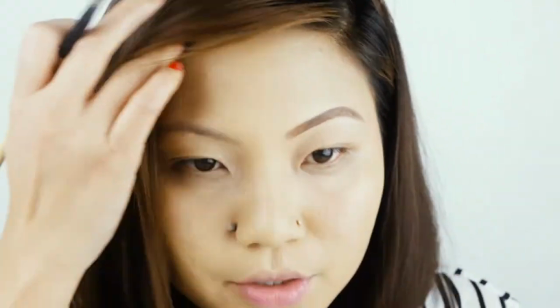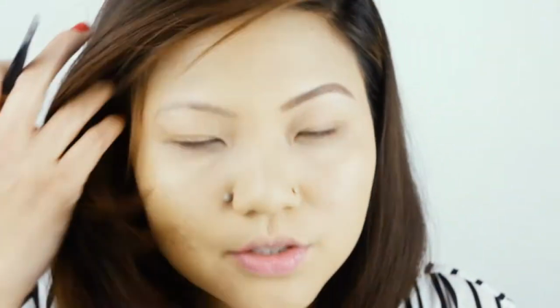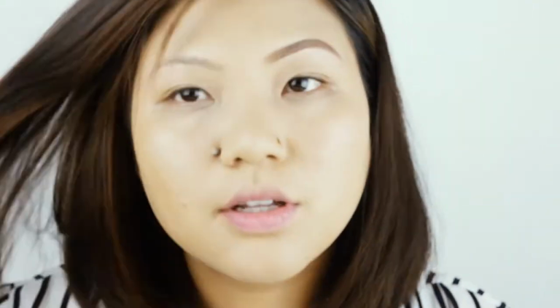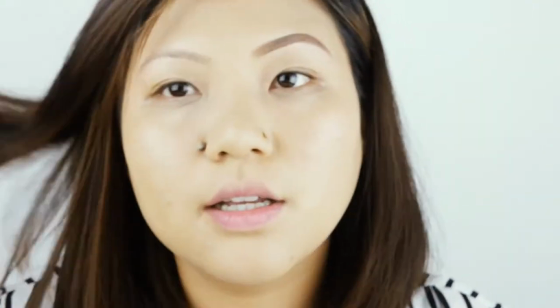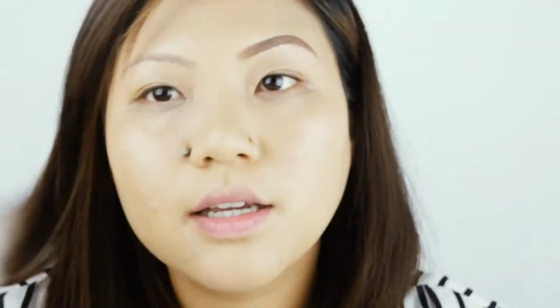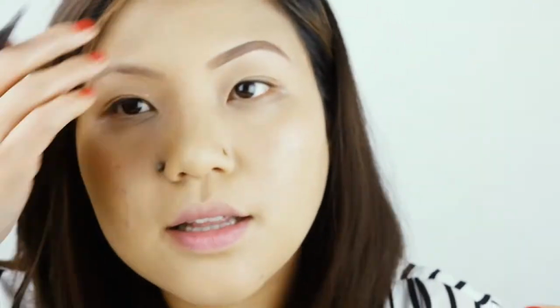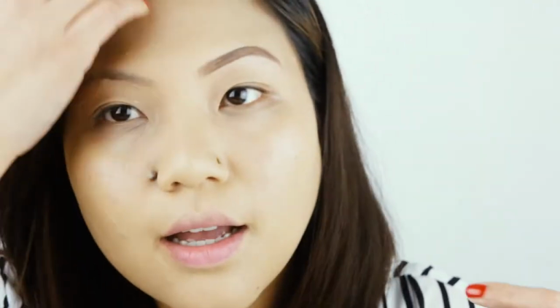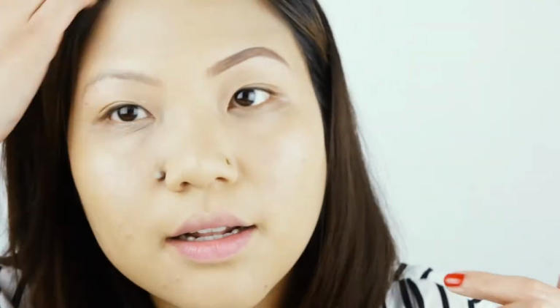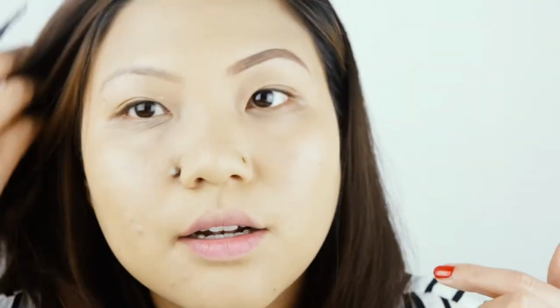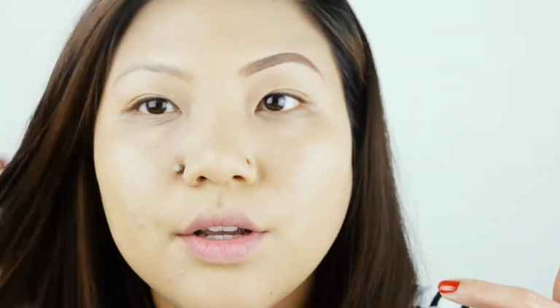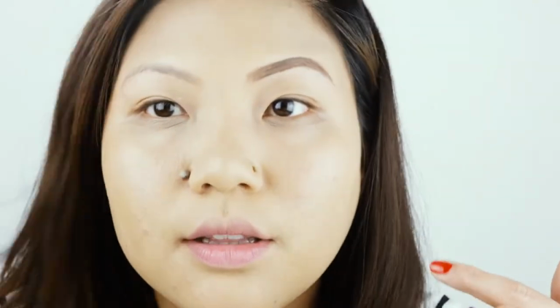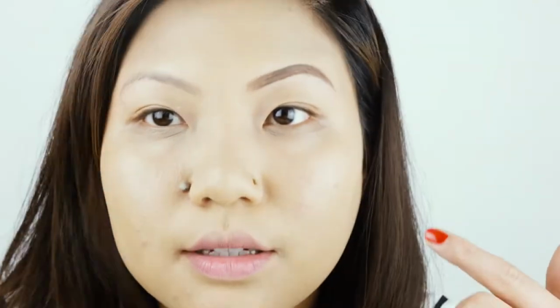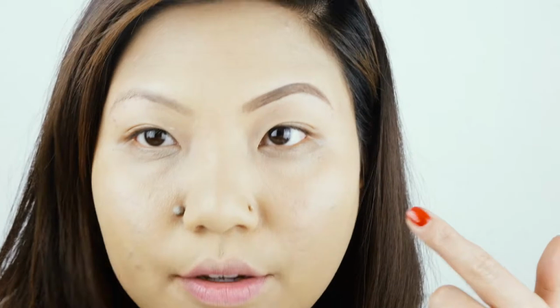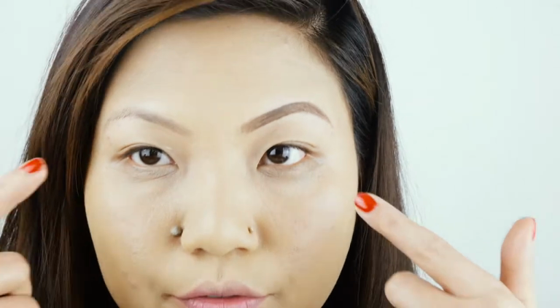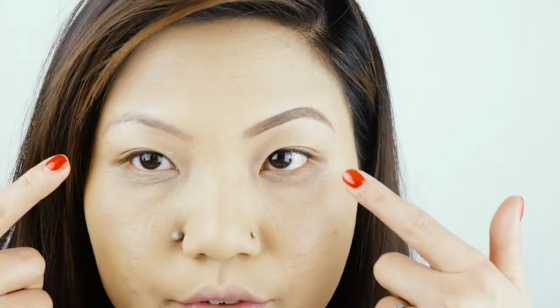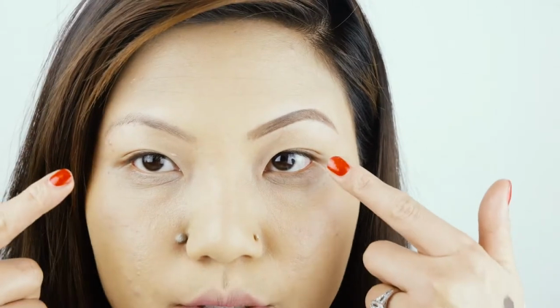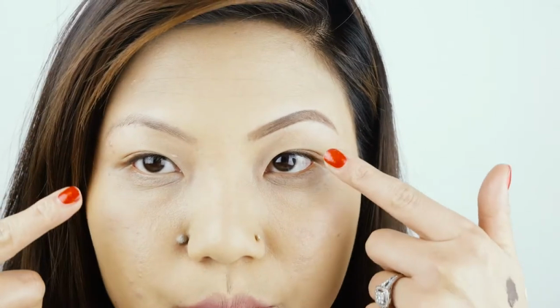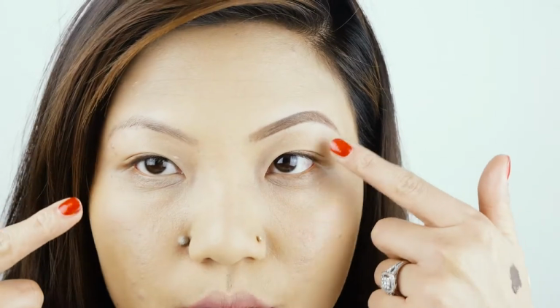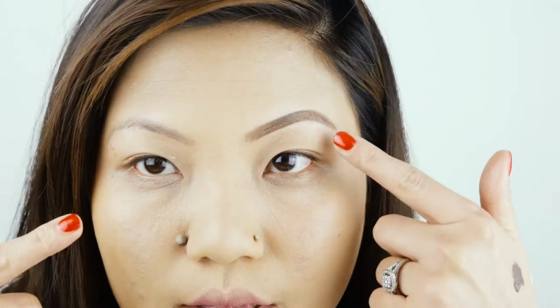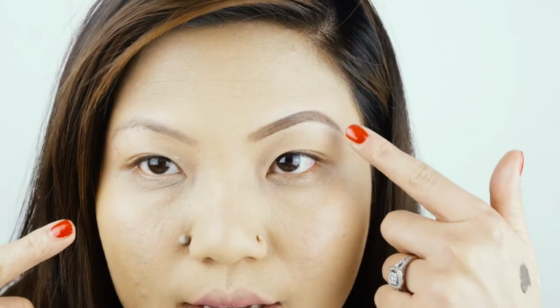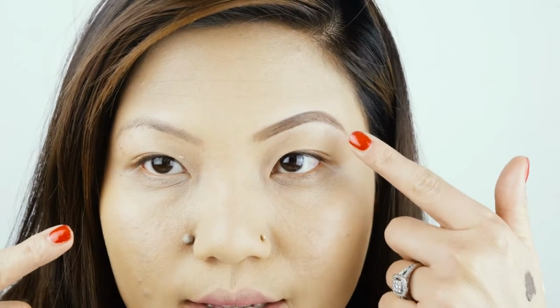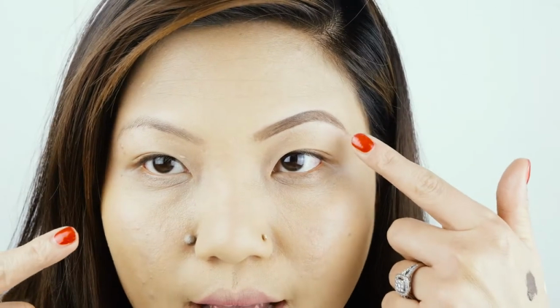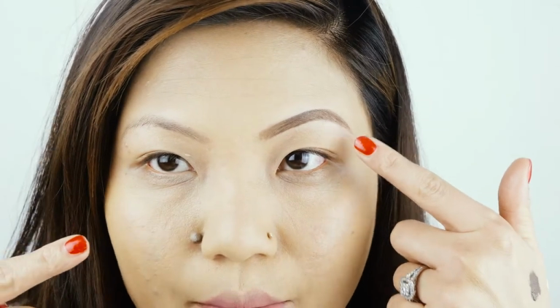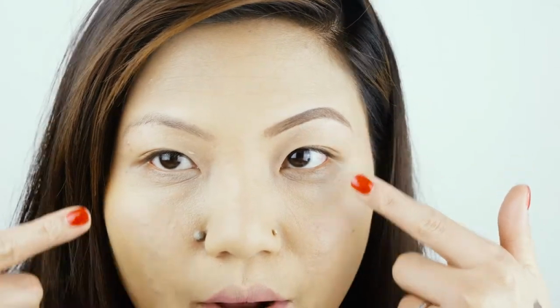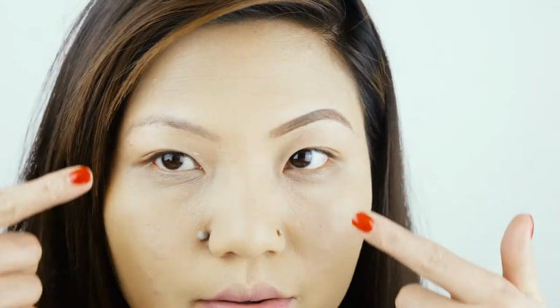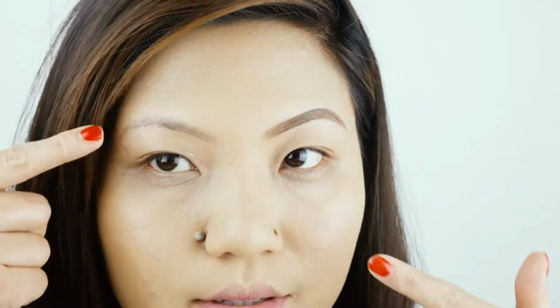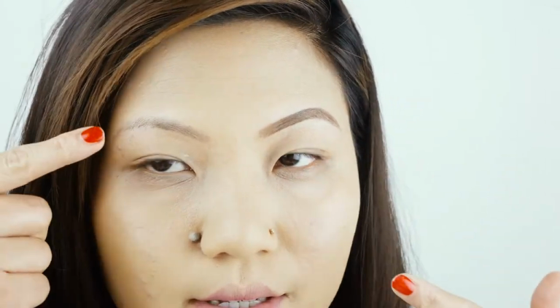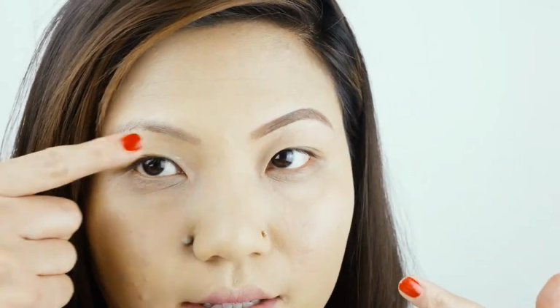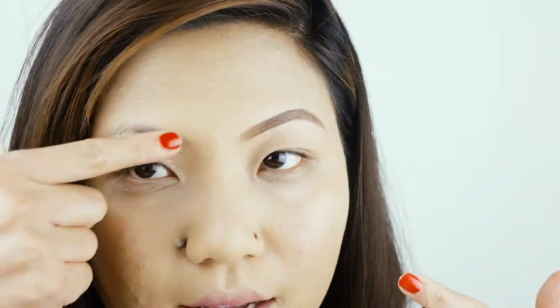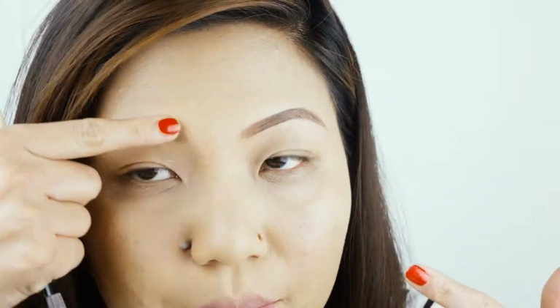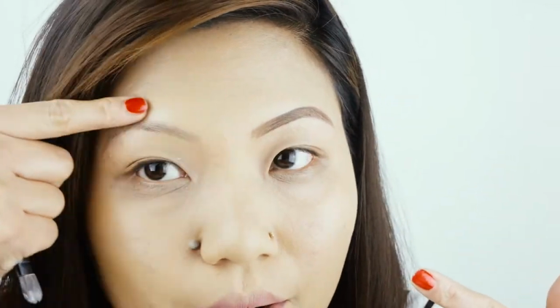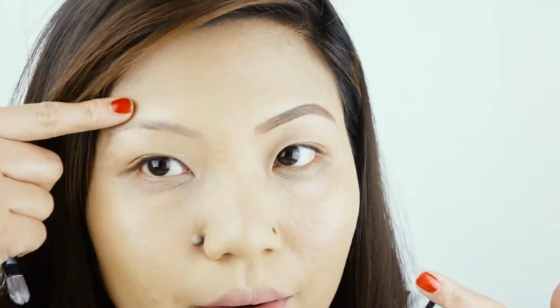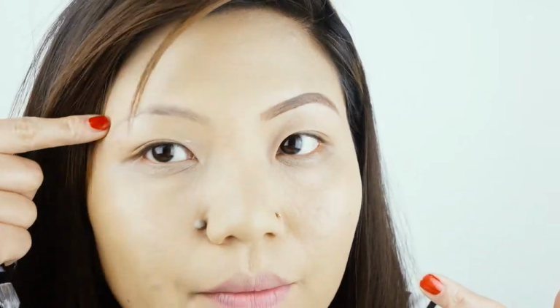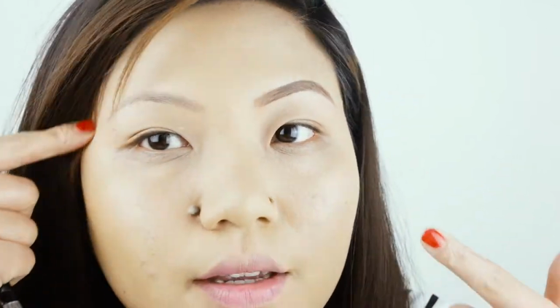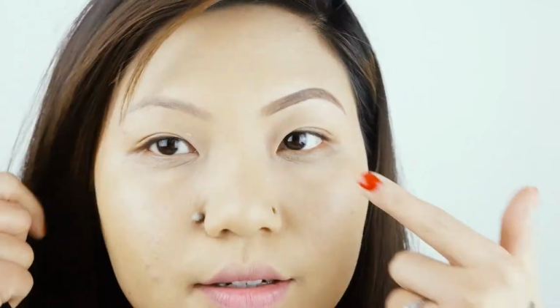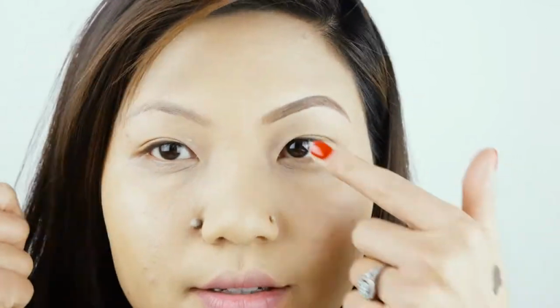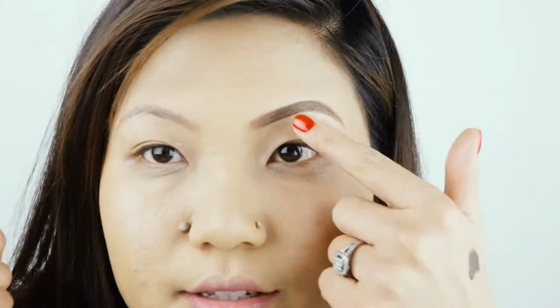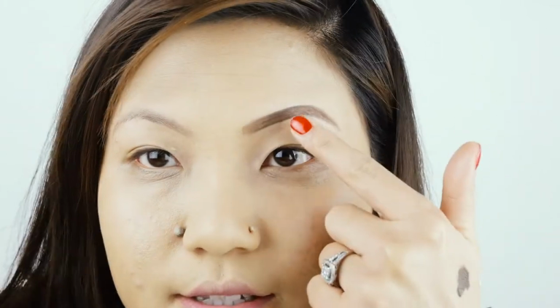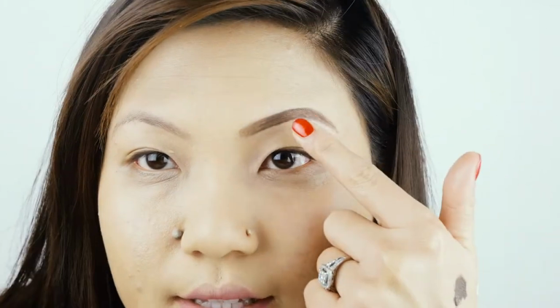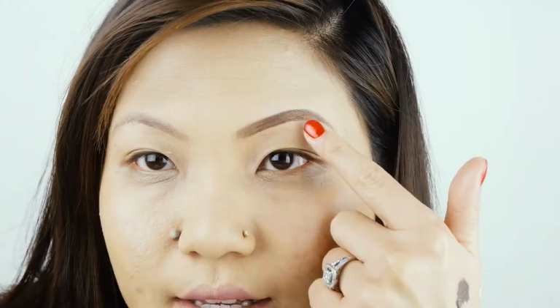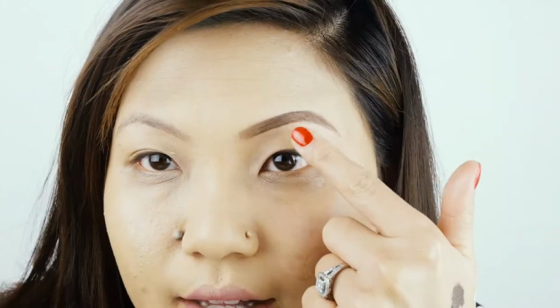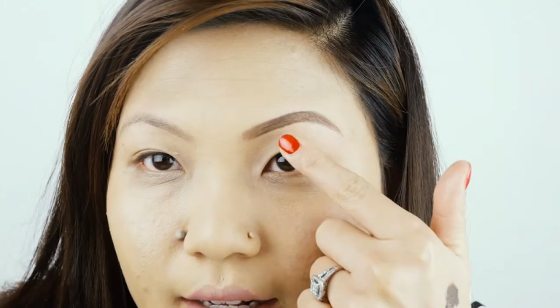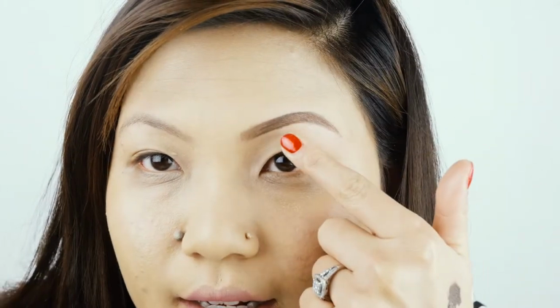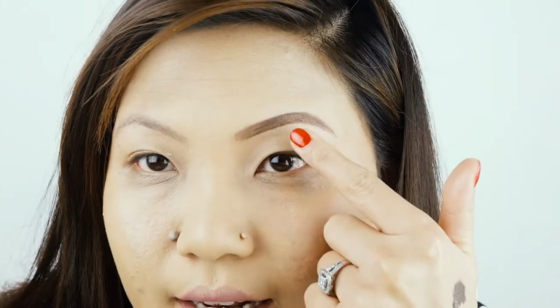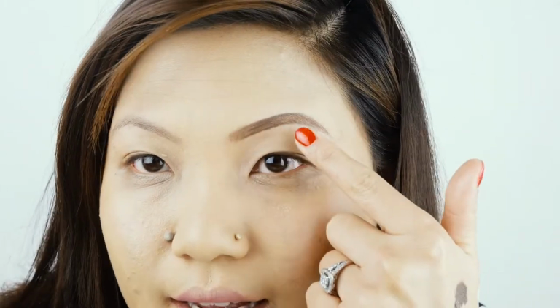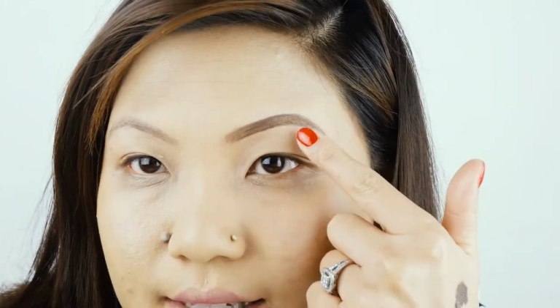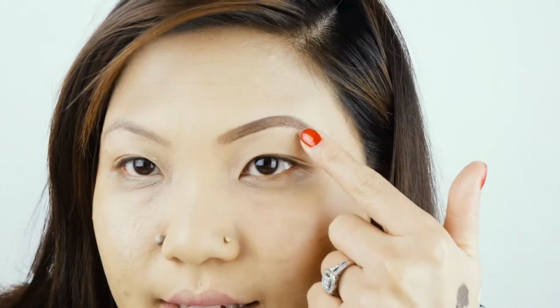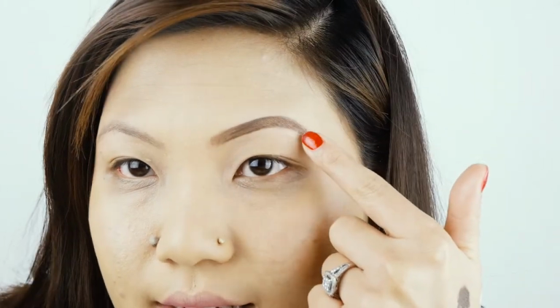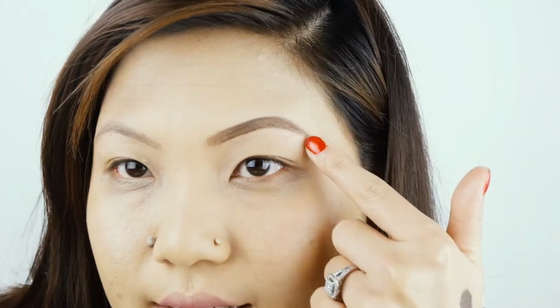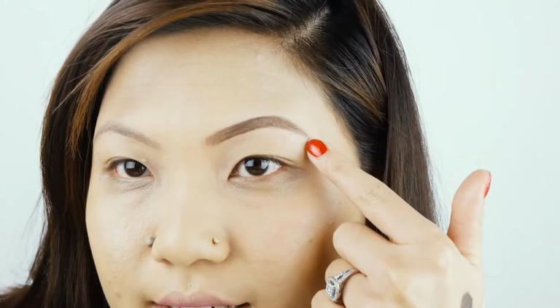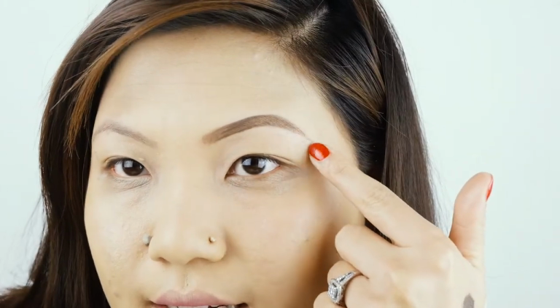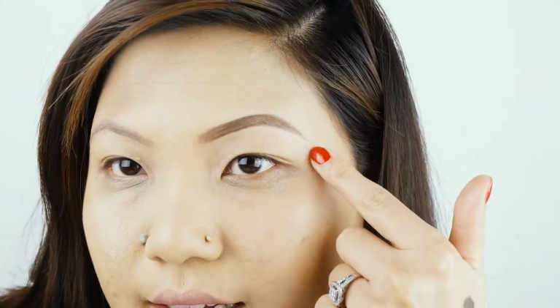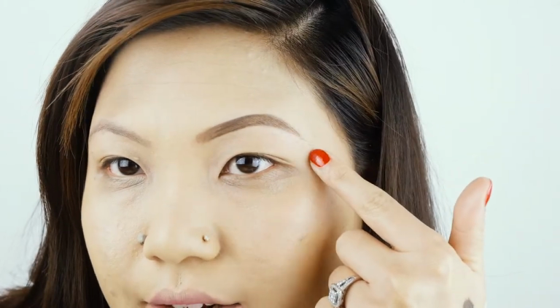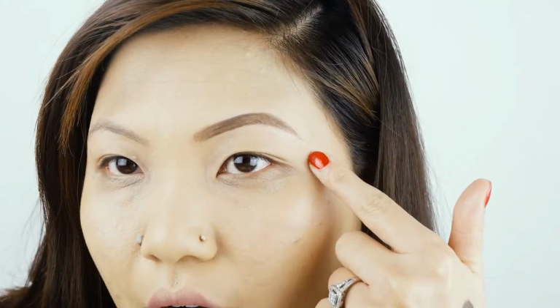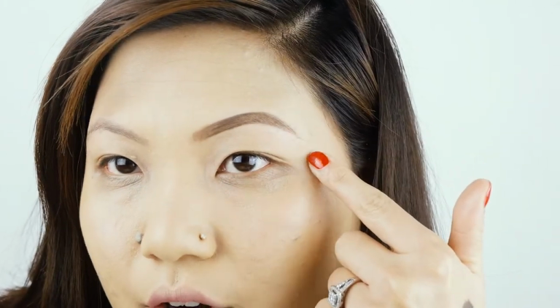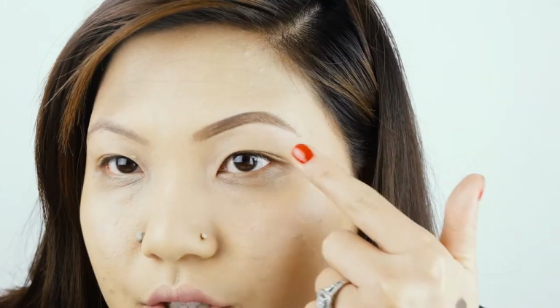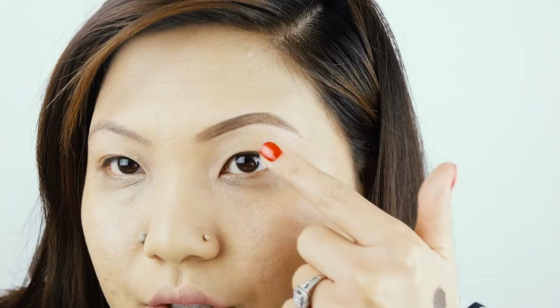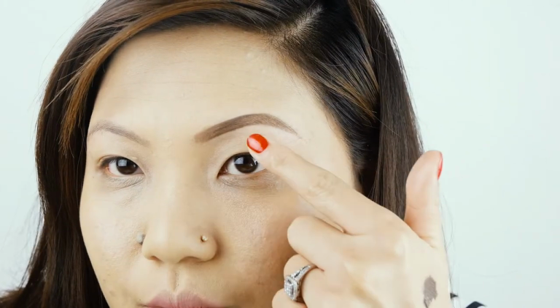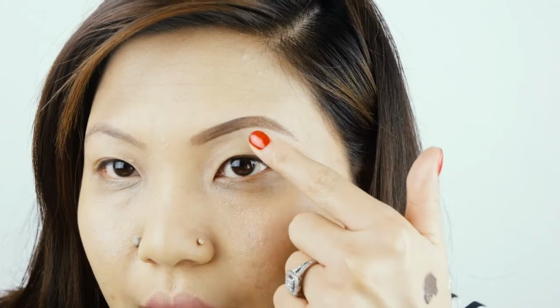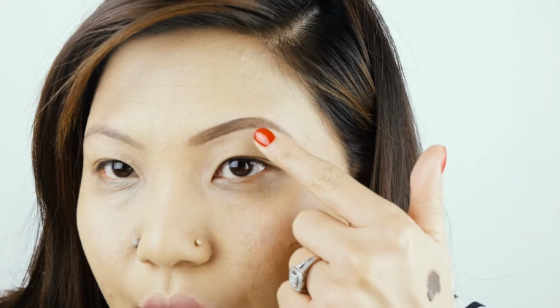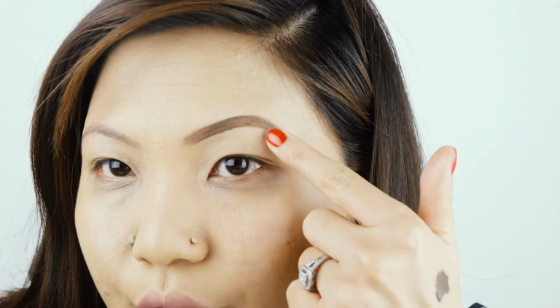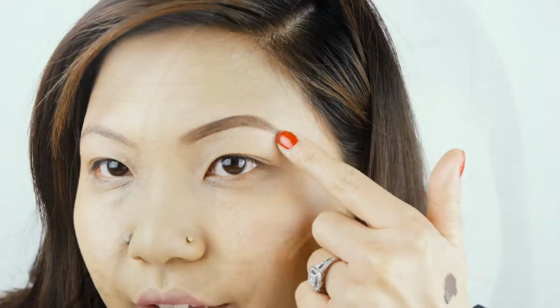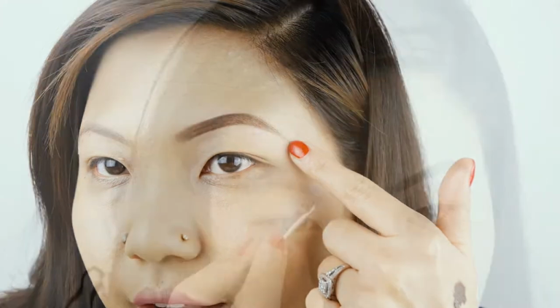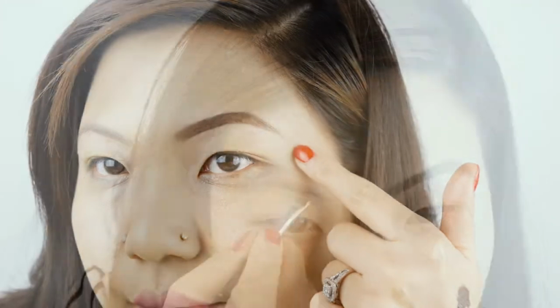Look at the difference between this eyebrow and this eyebrow — can you see that nice and neat clean arch right over there?